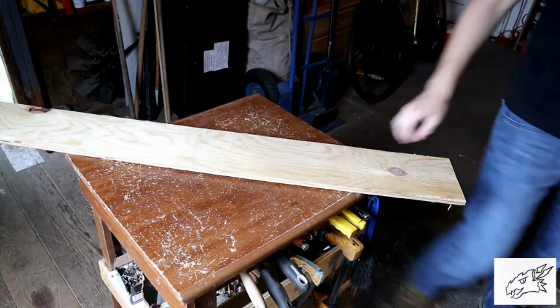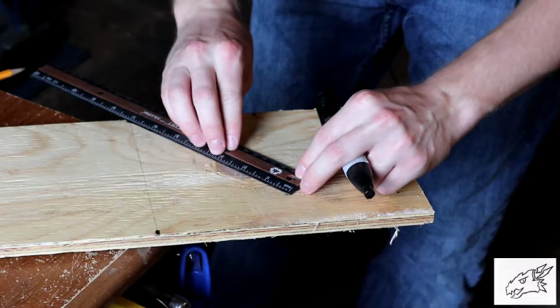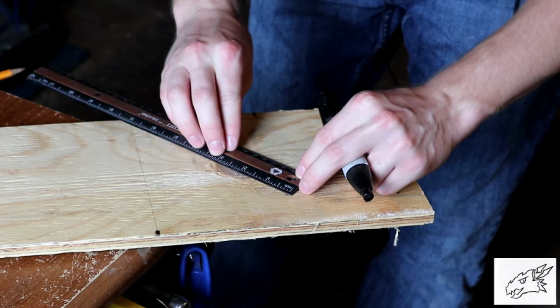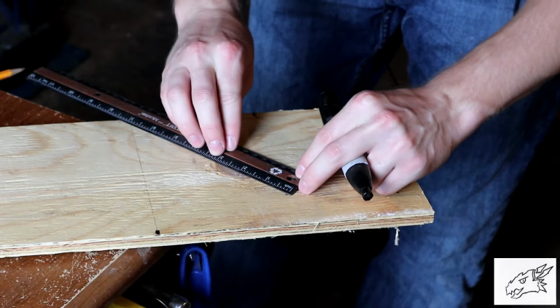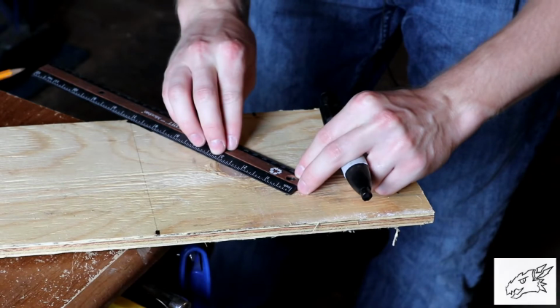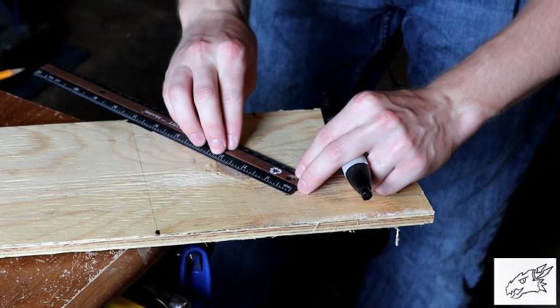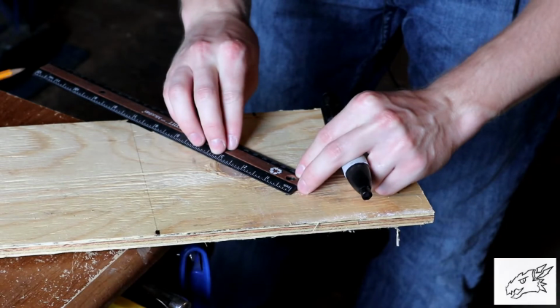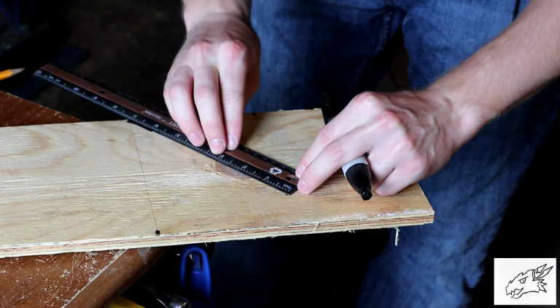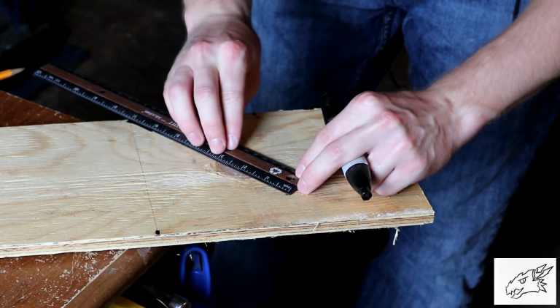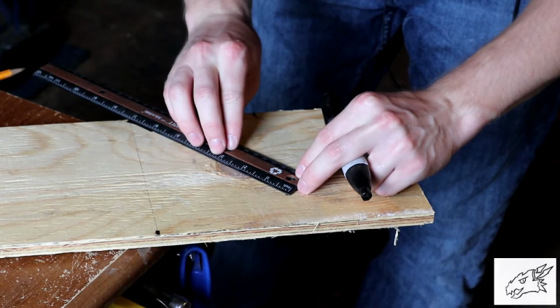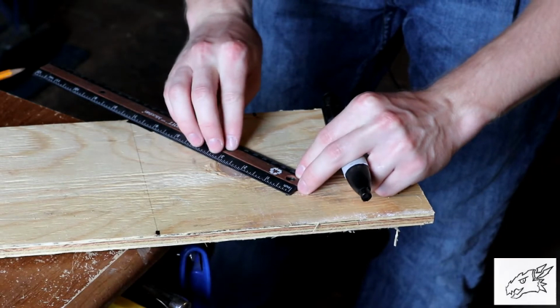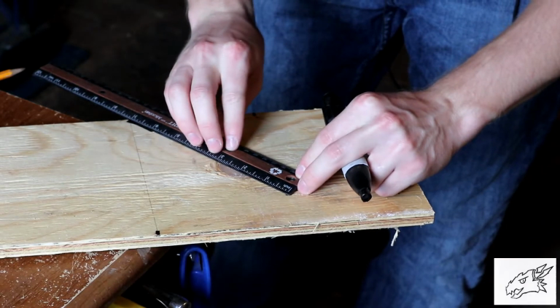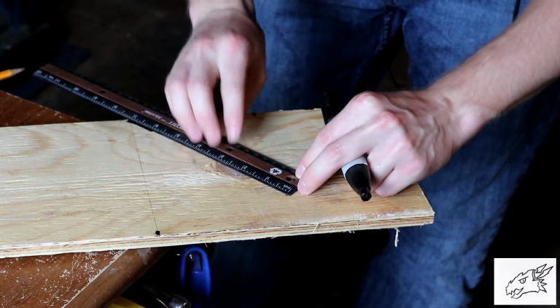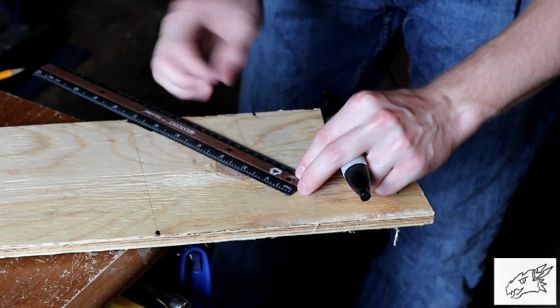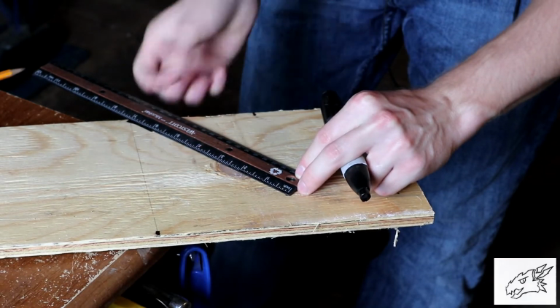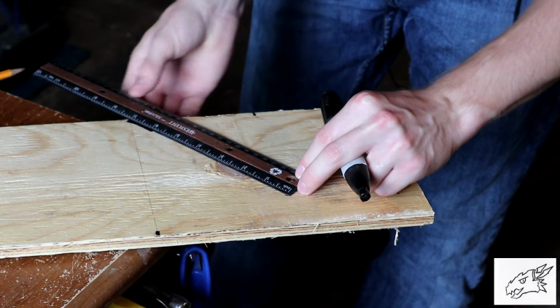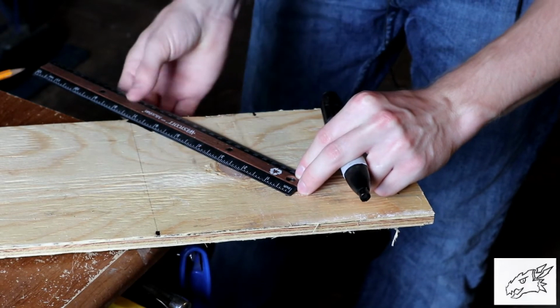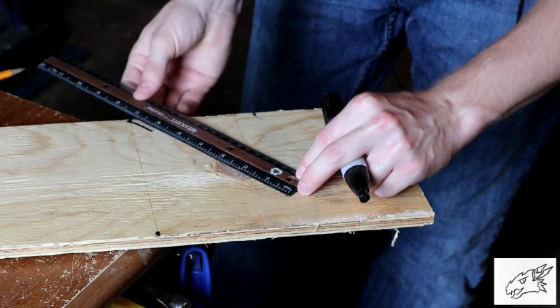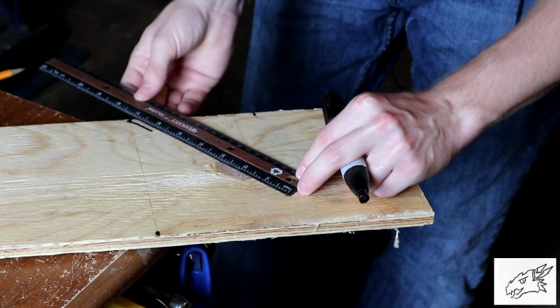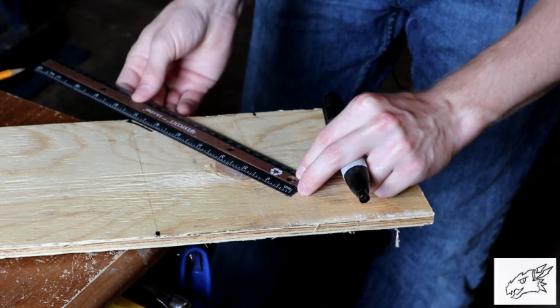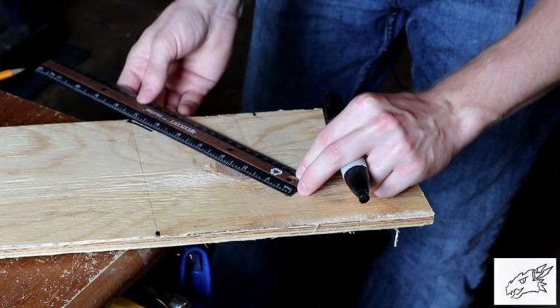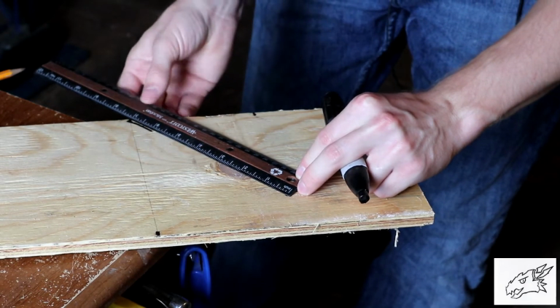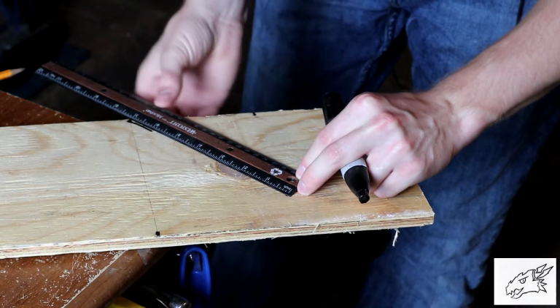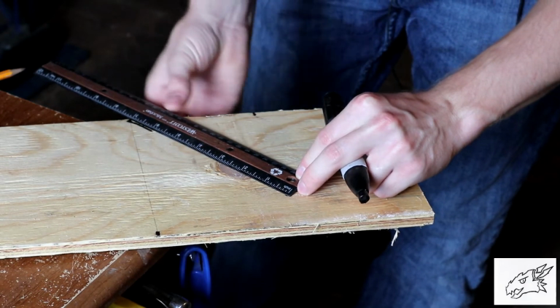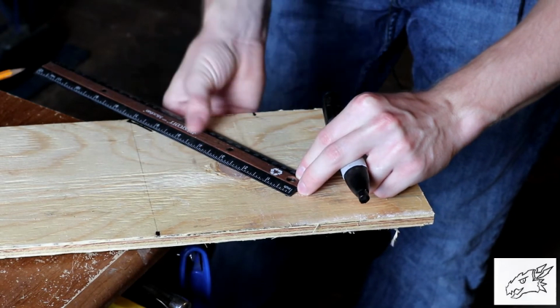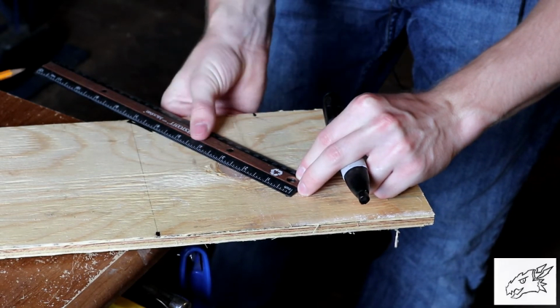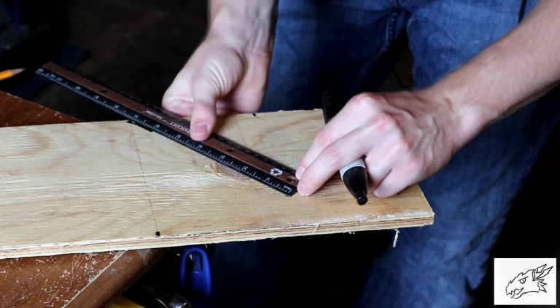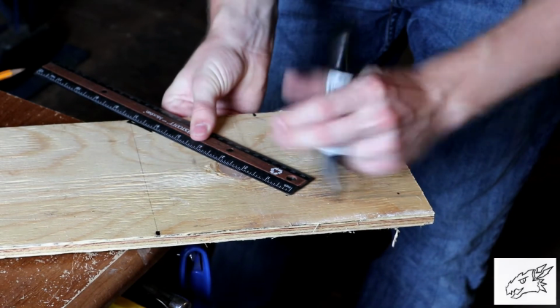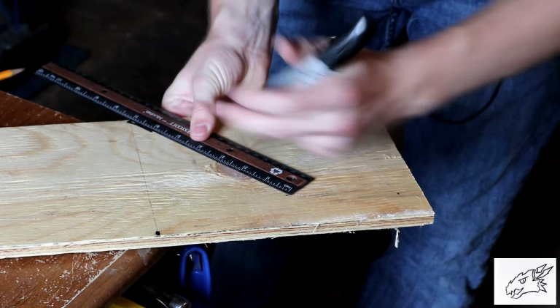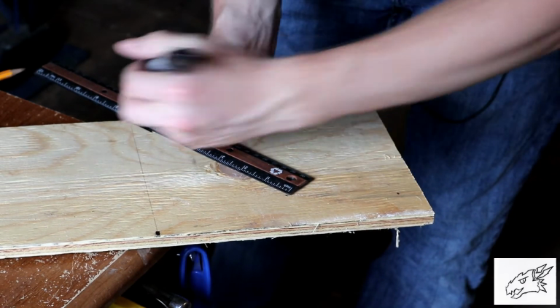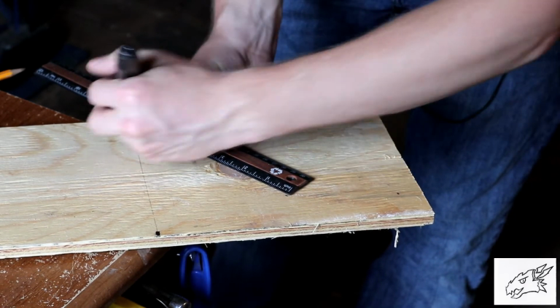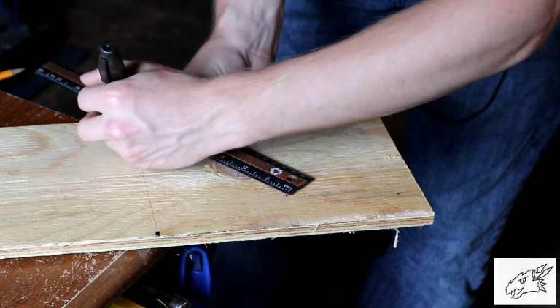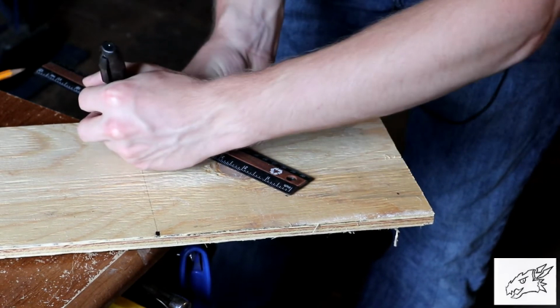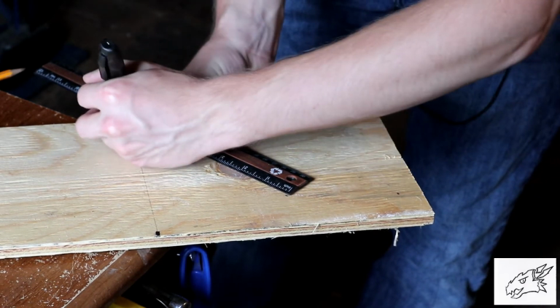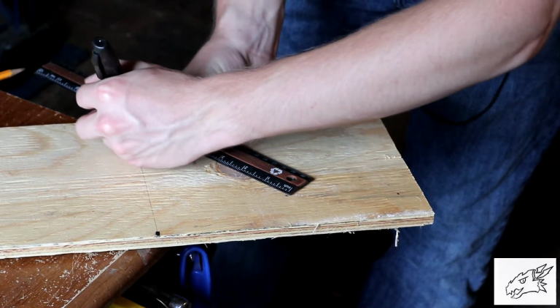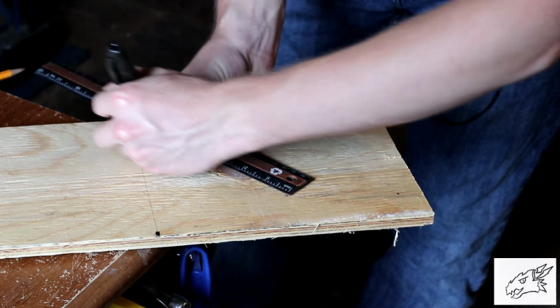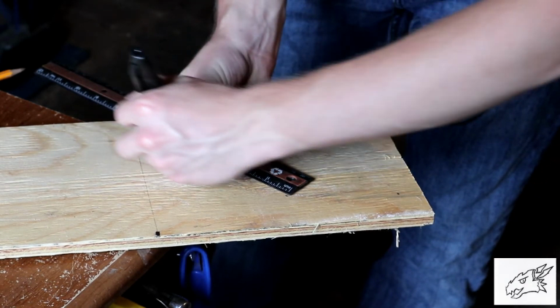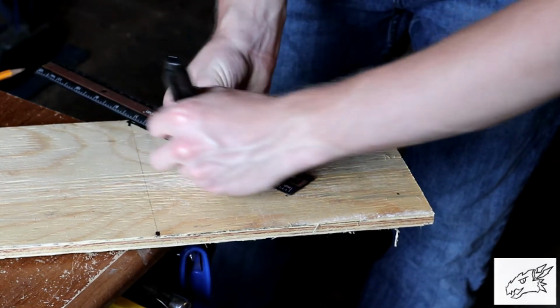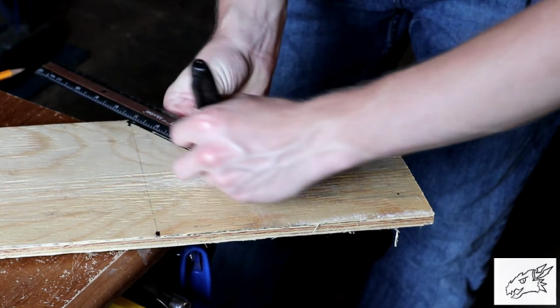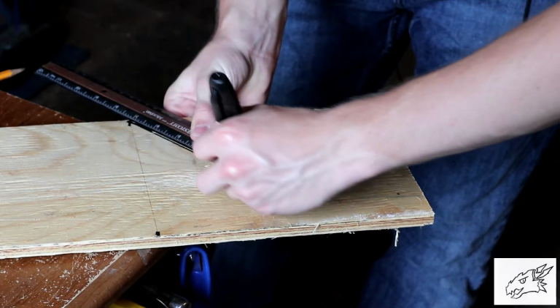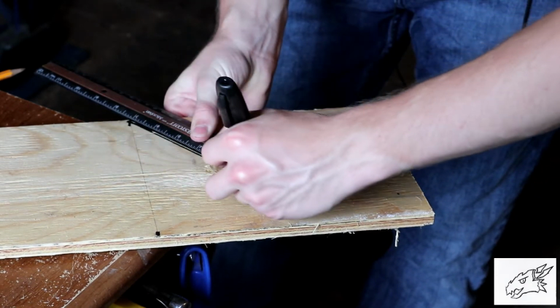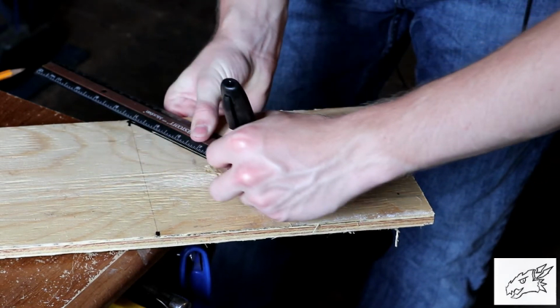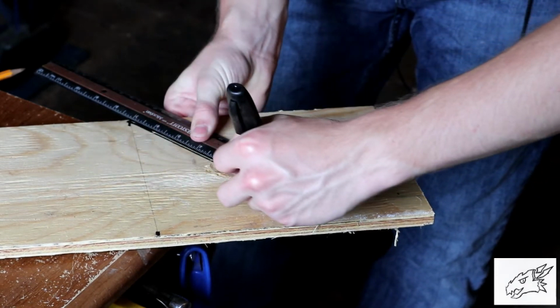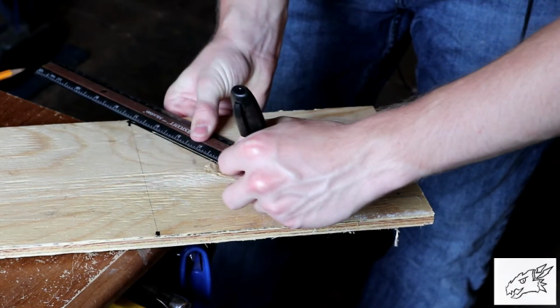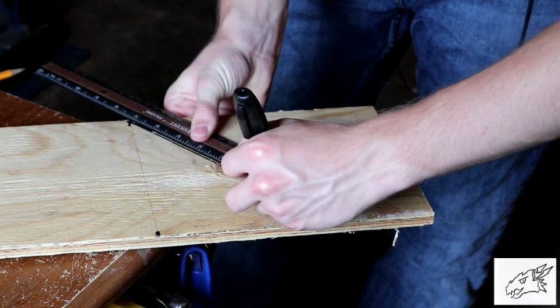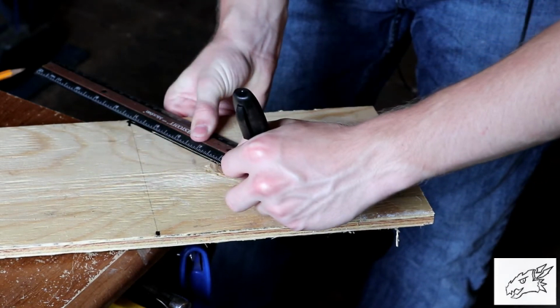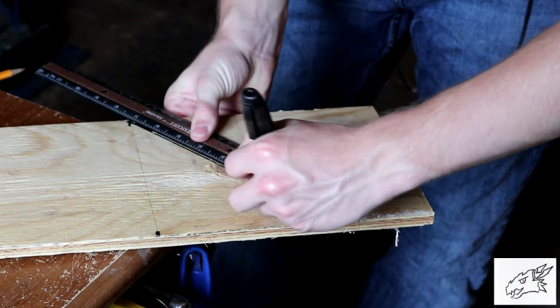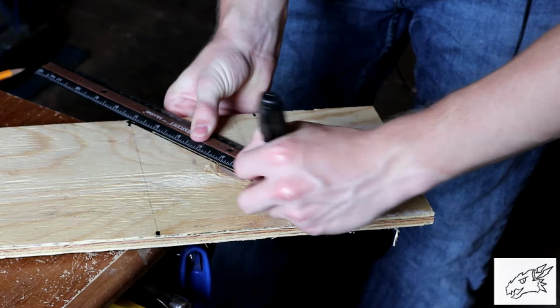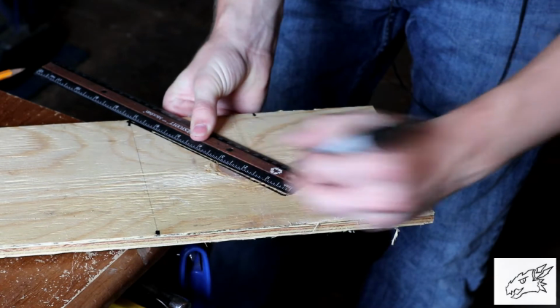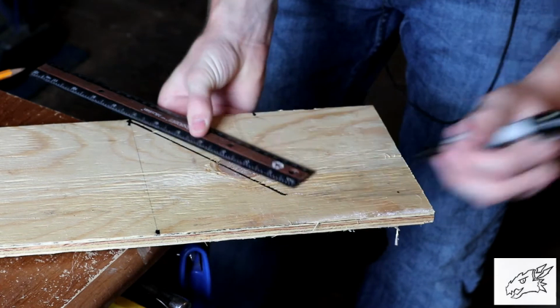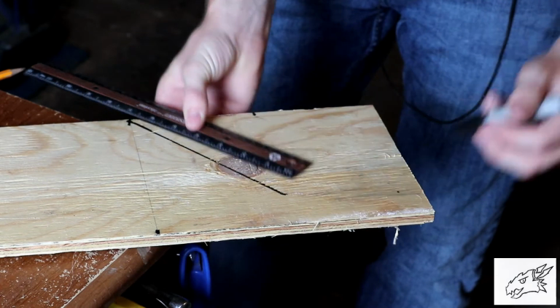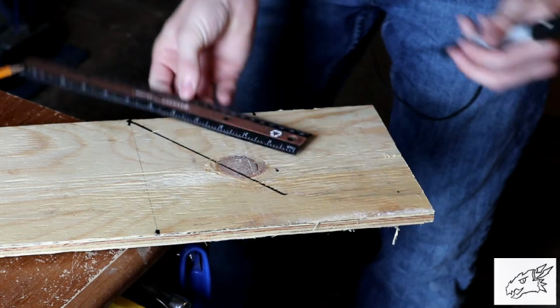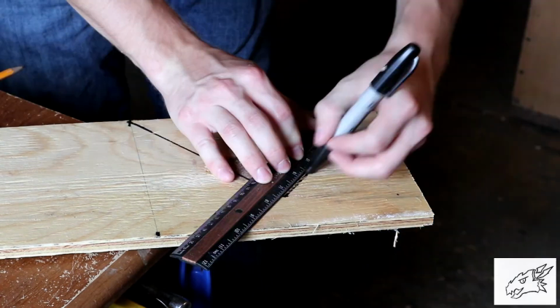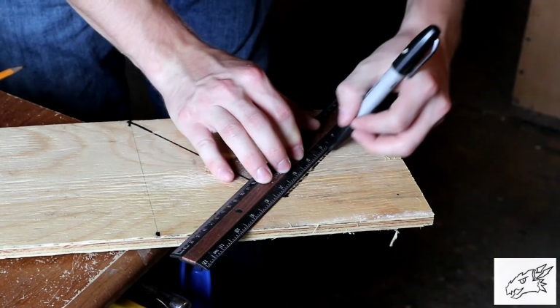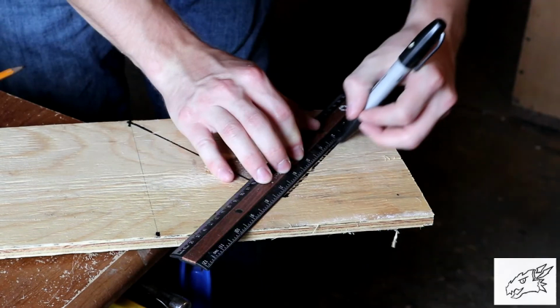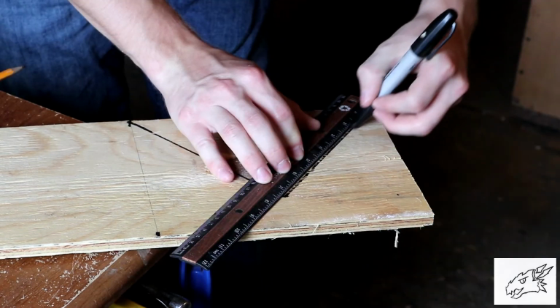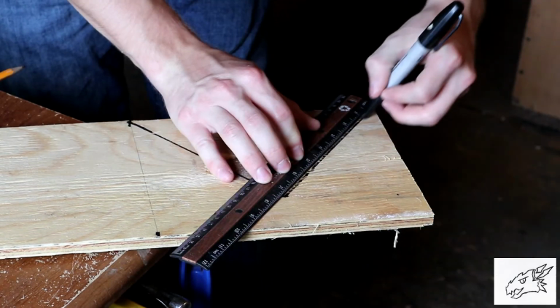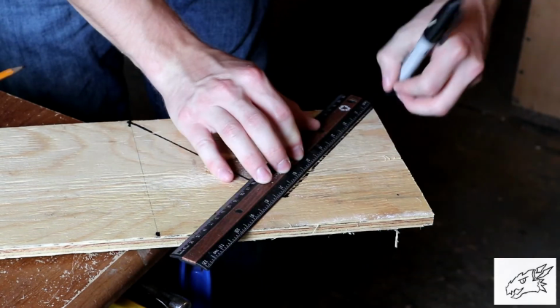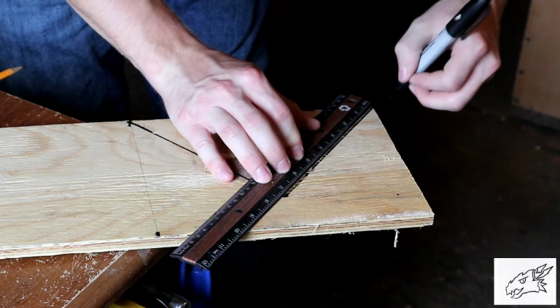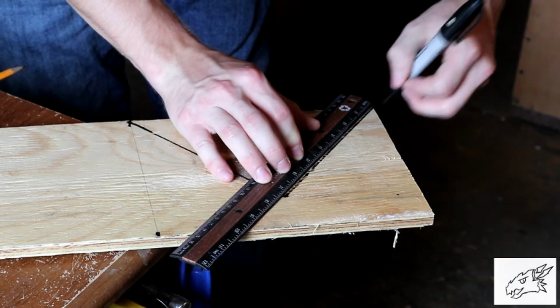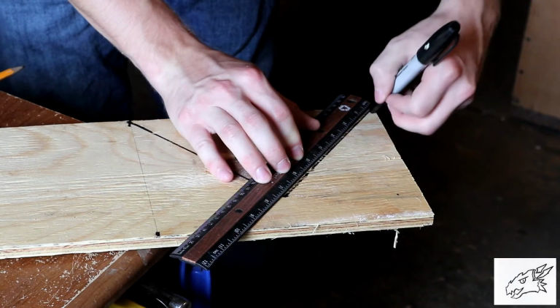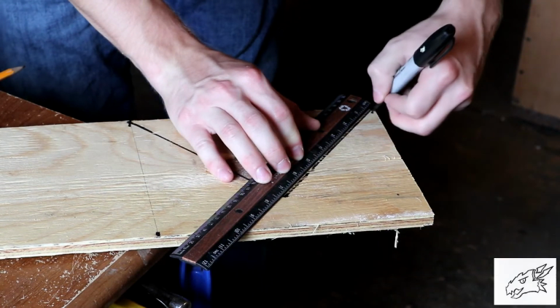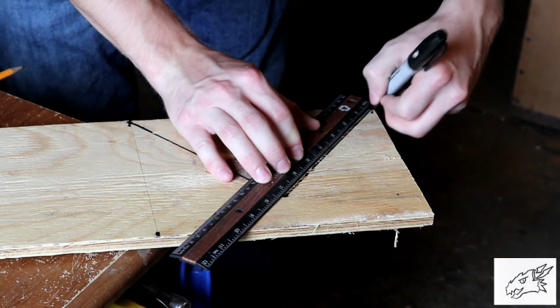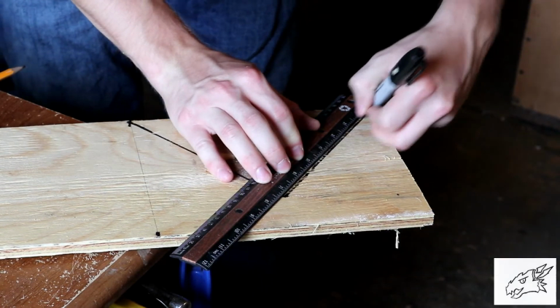So the first thing I'm gonna do is measure out a triangle shape out of a piece of wood and then cut that out with a jigsaw.